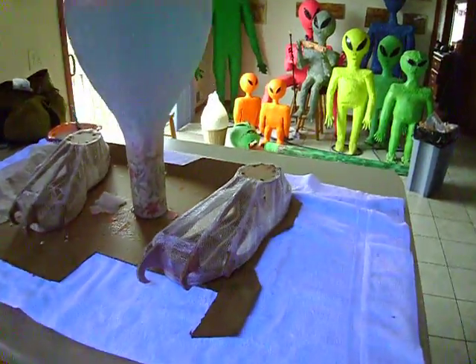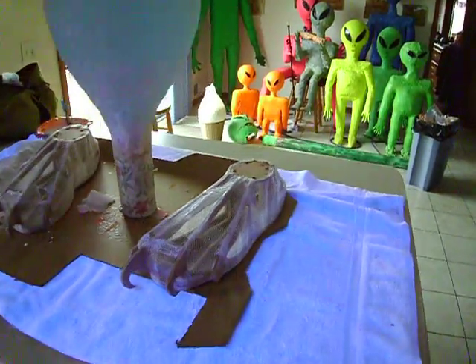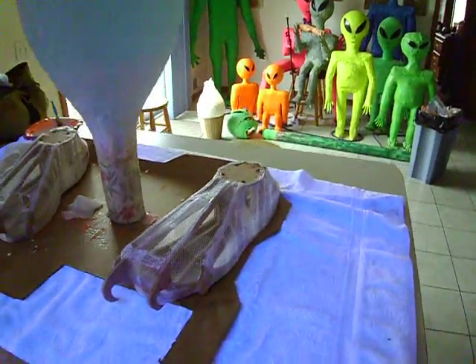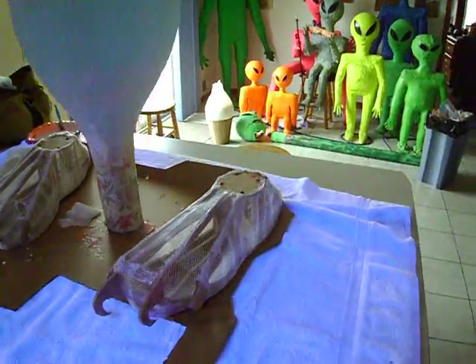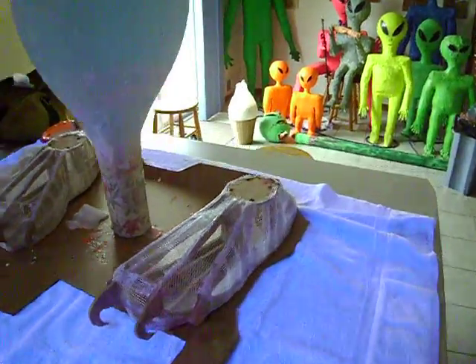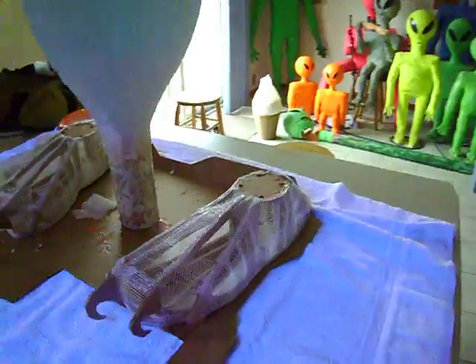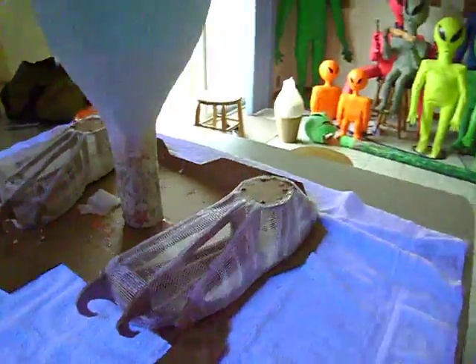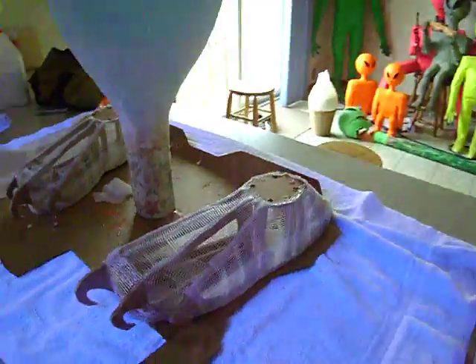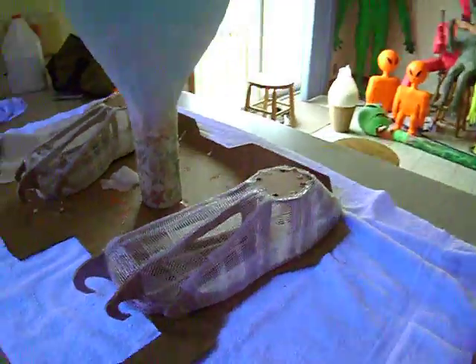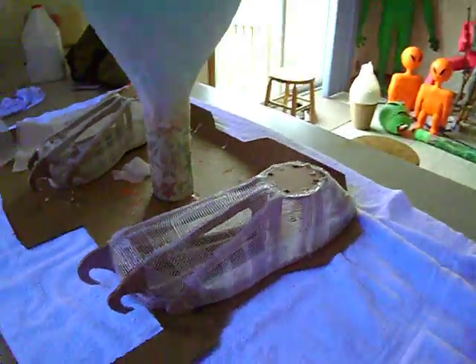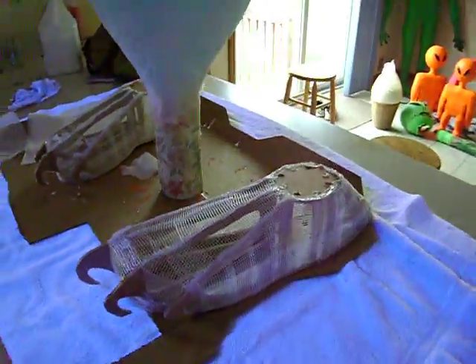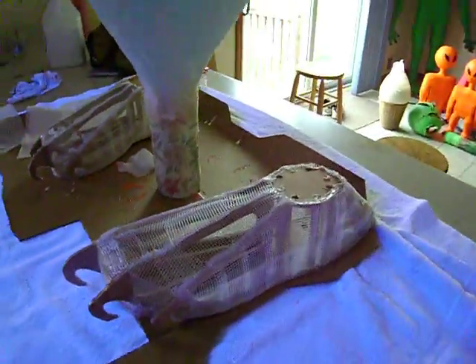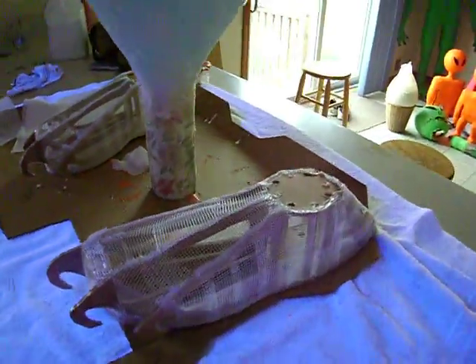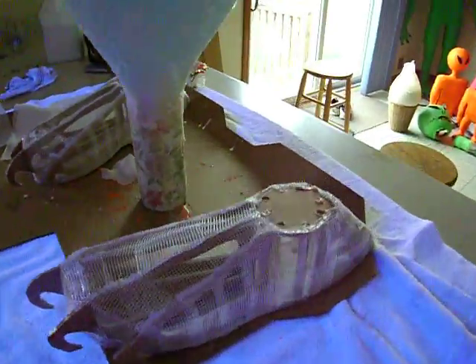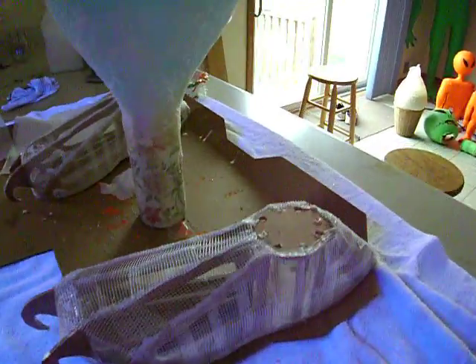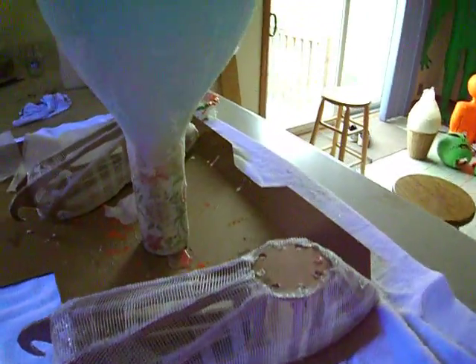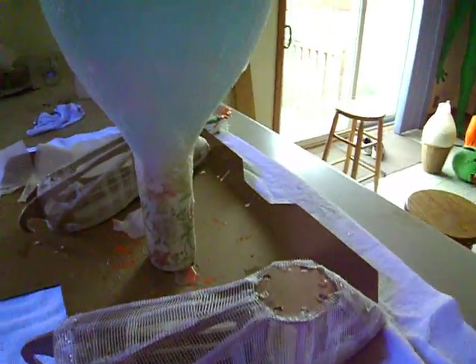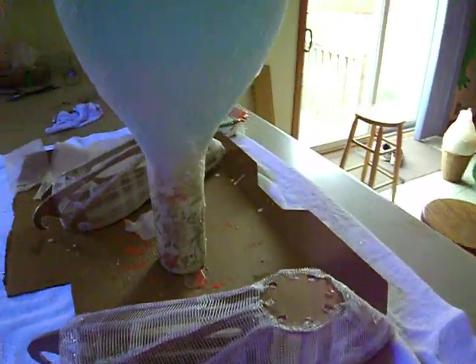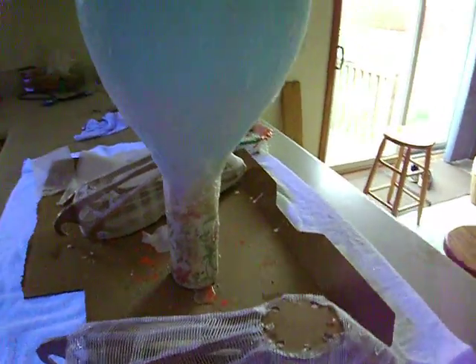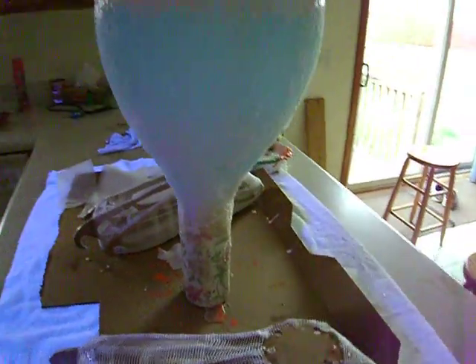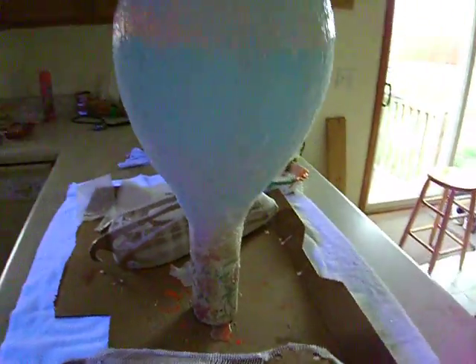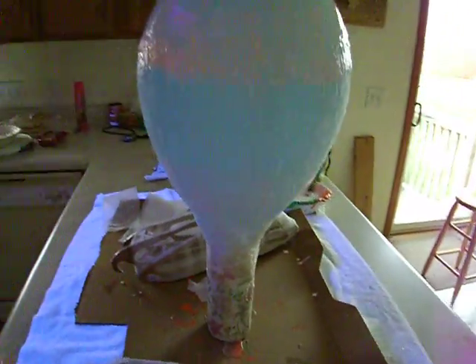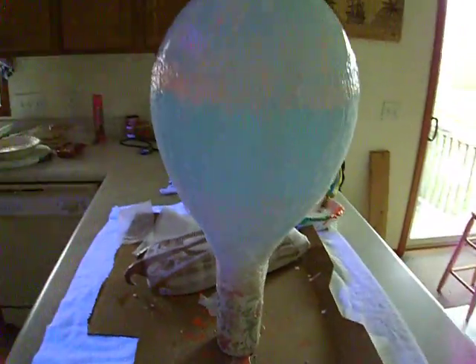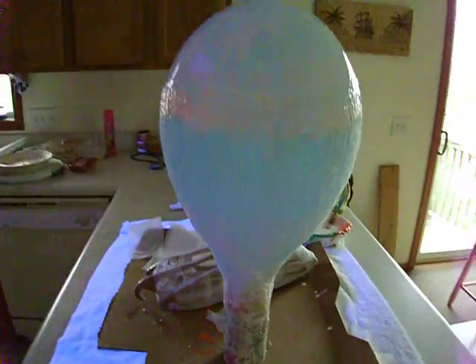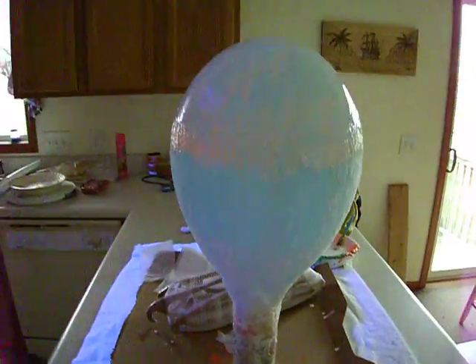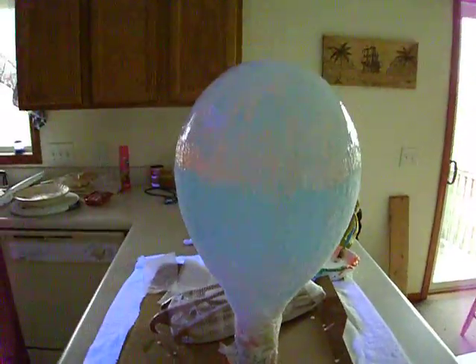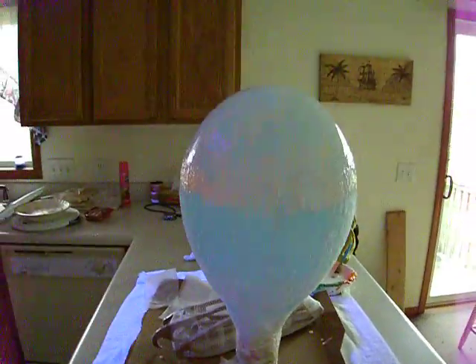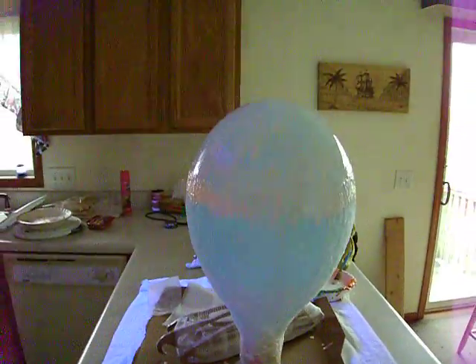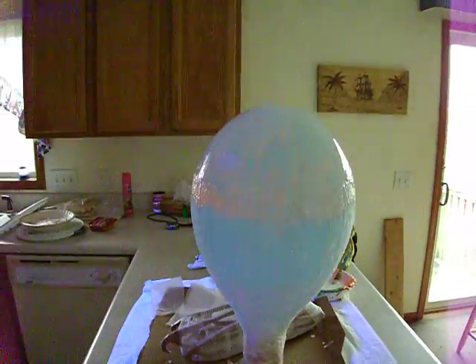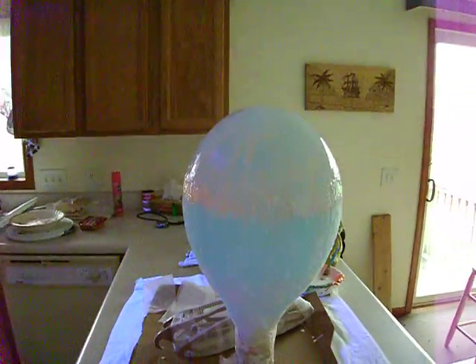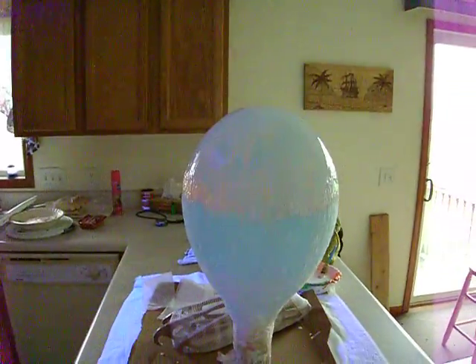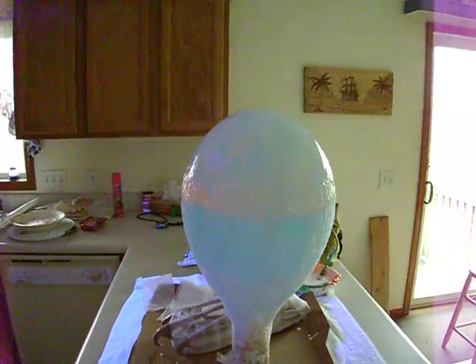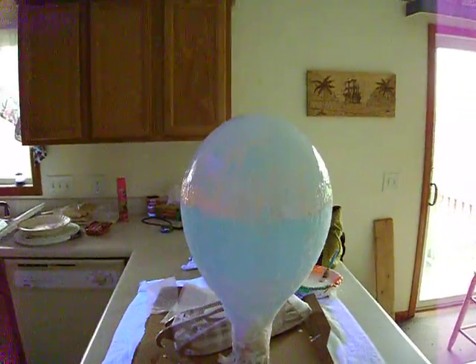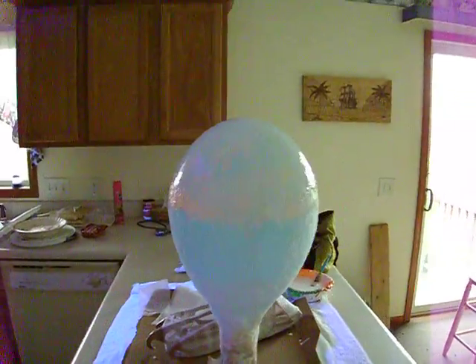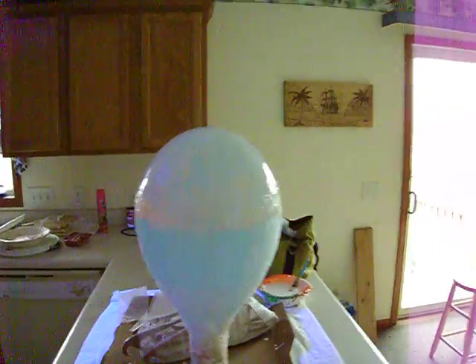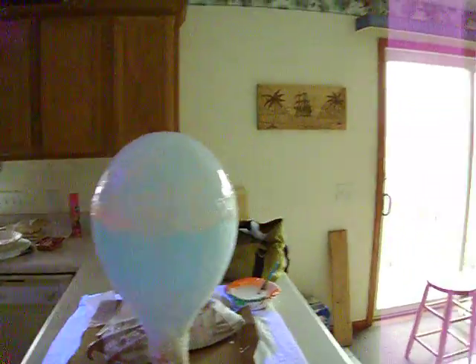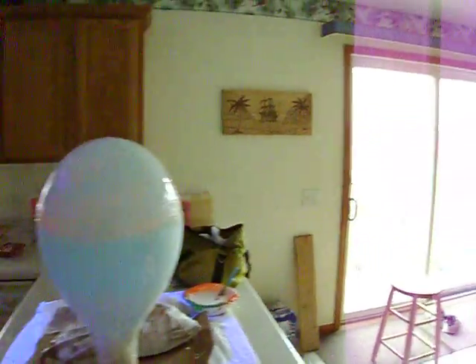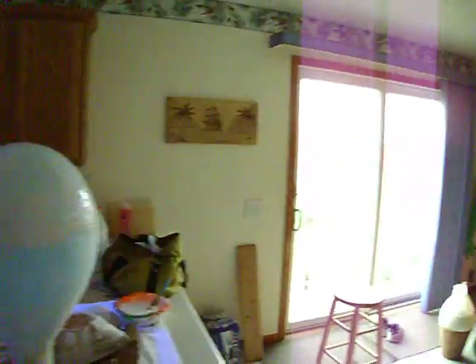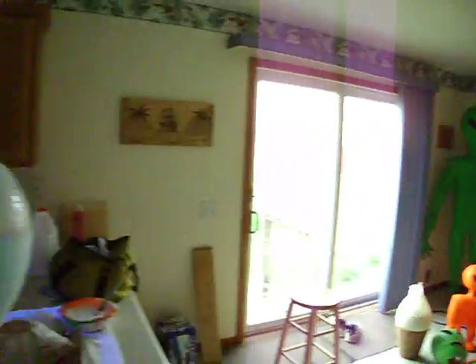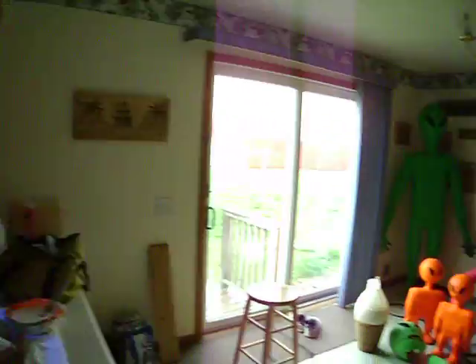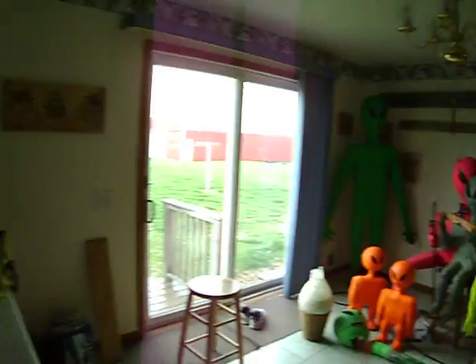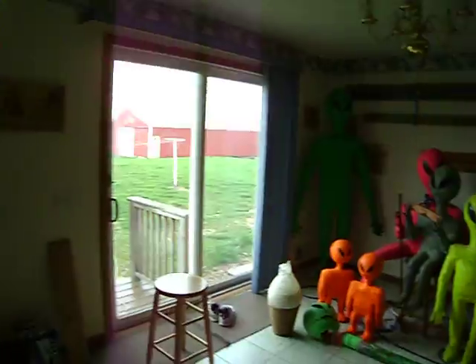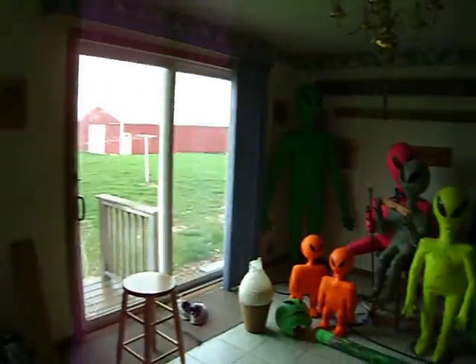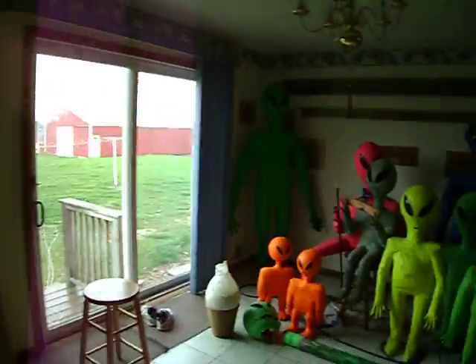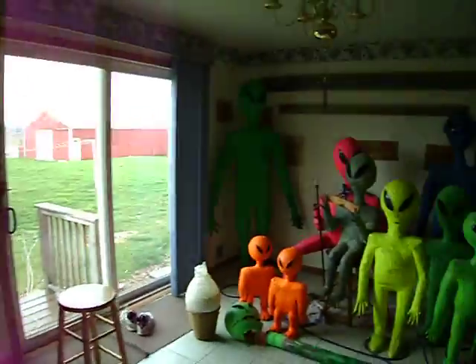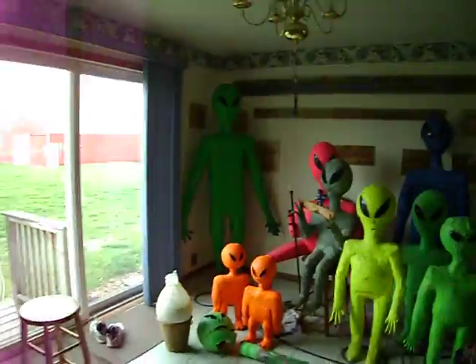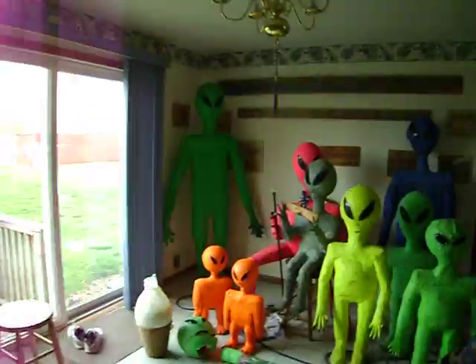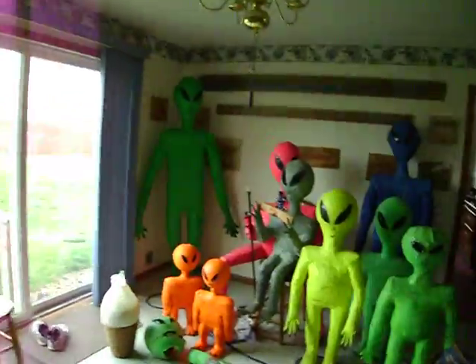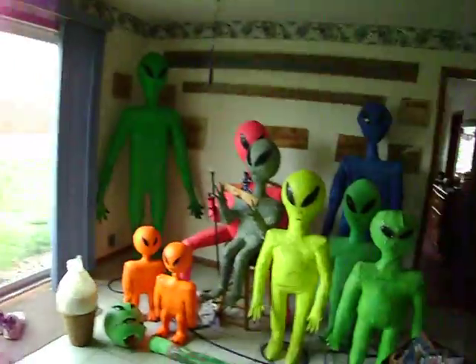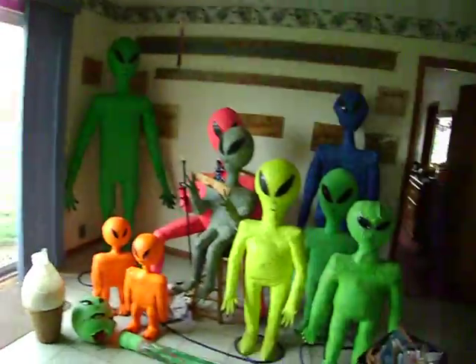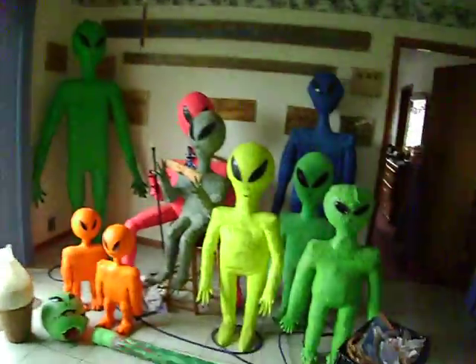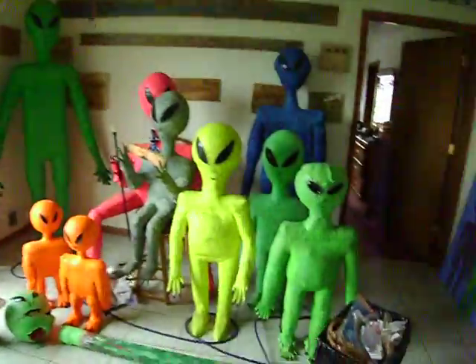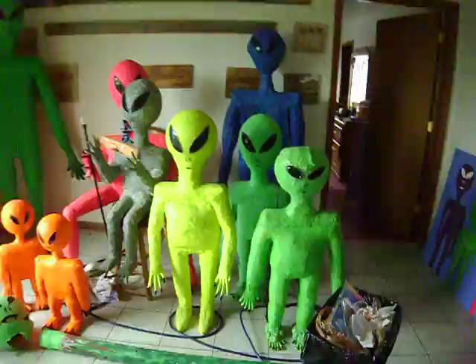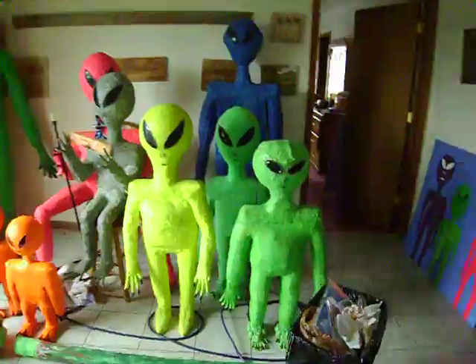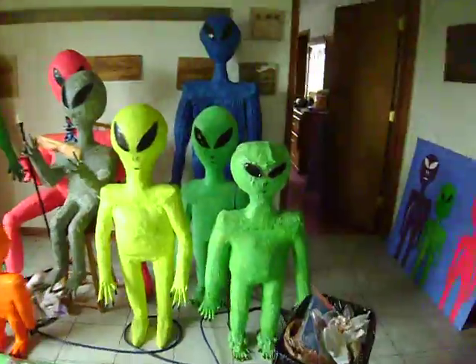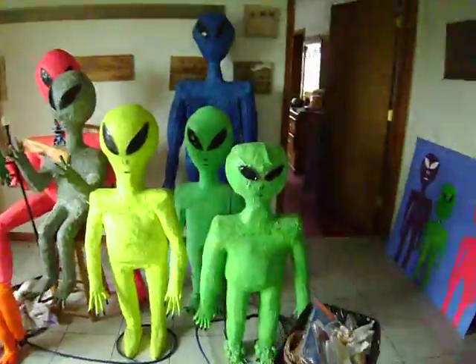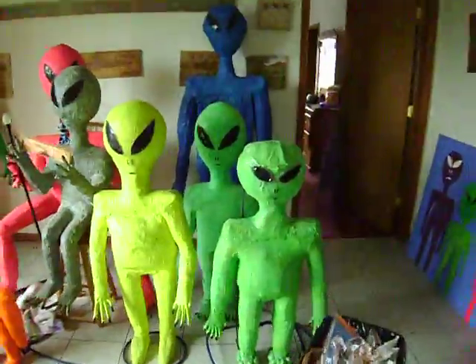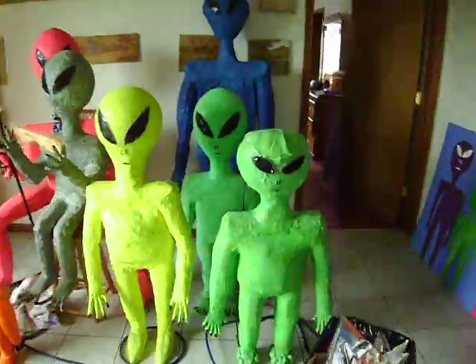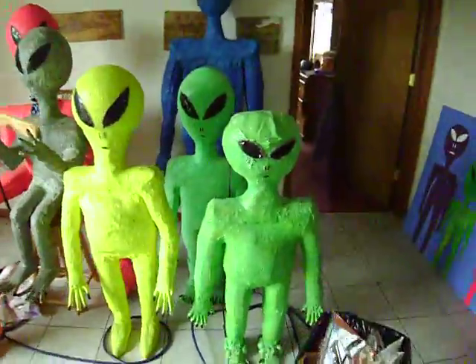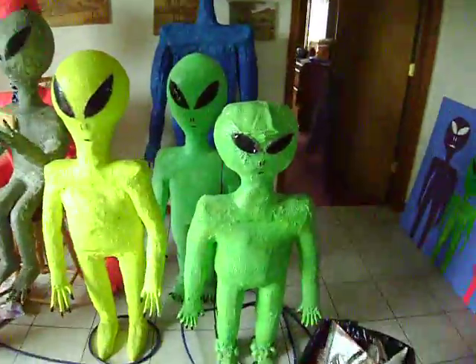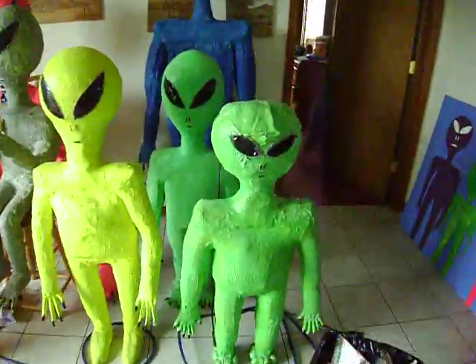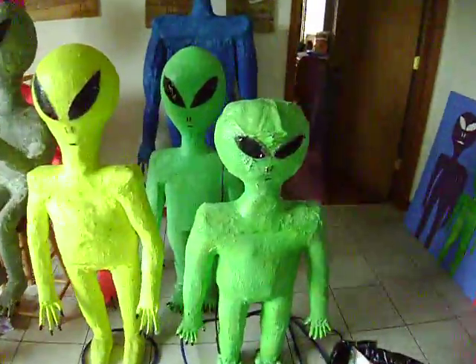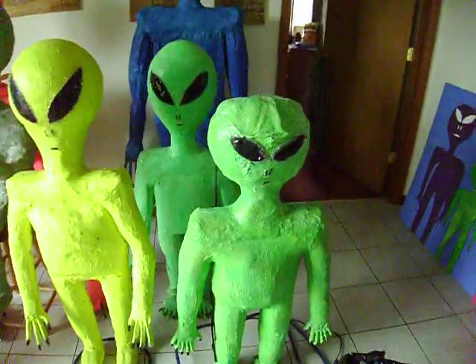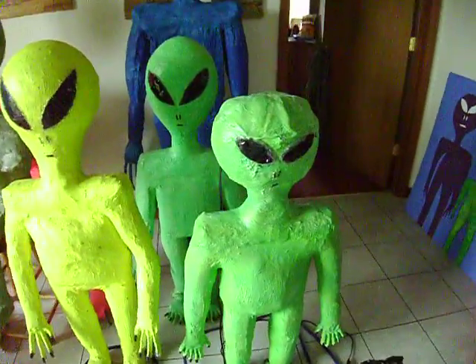This is today. I just wanted to show you guys that. That's how you make the heads of the aliens — little secret.